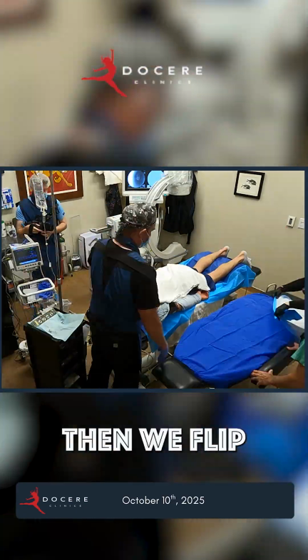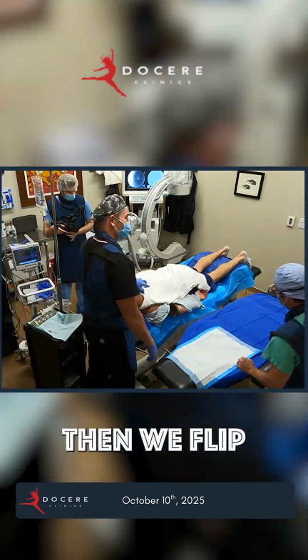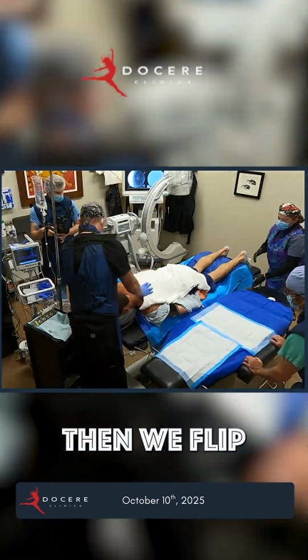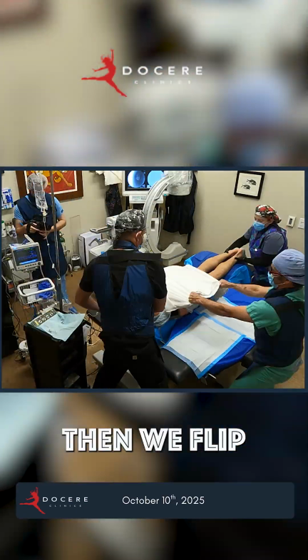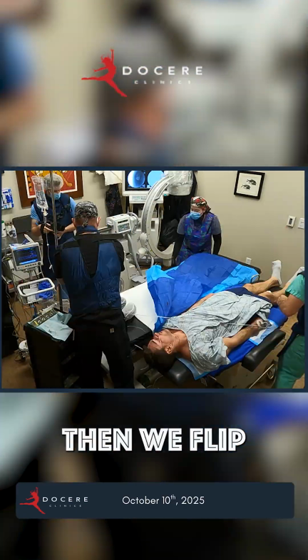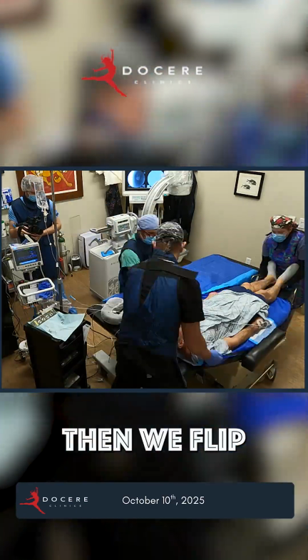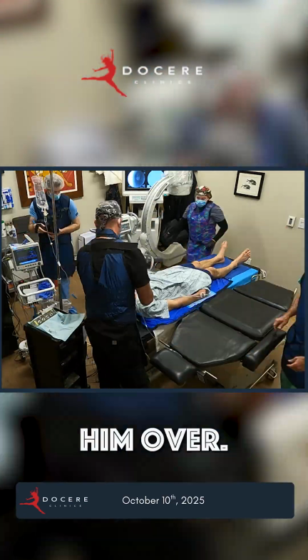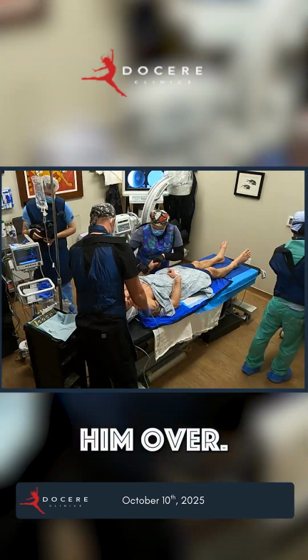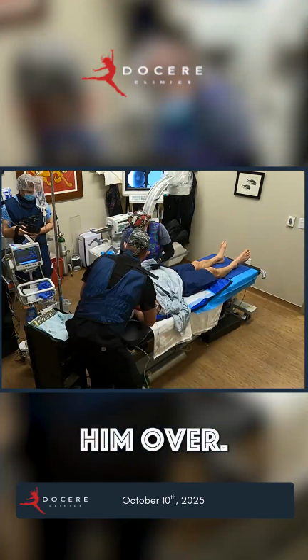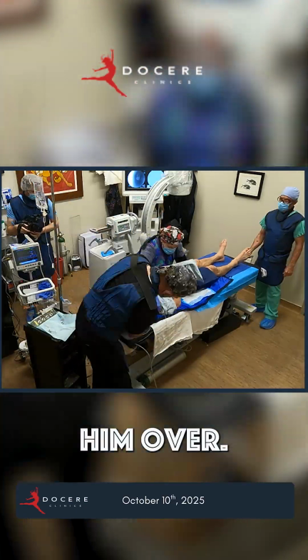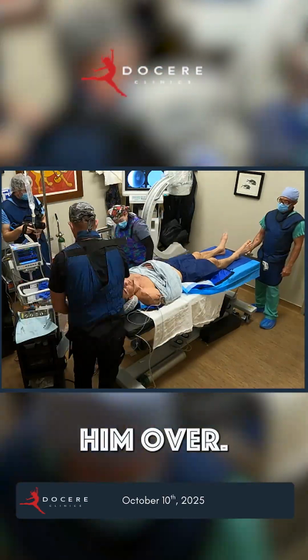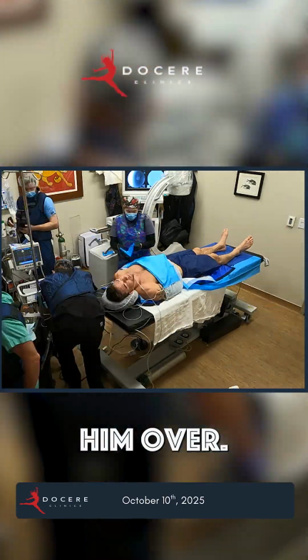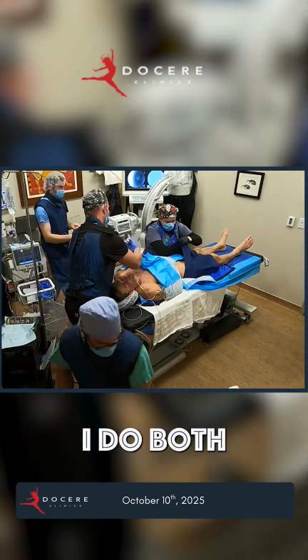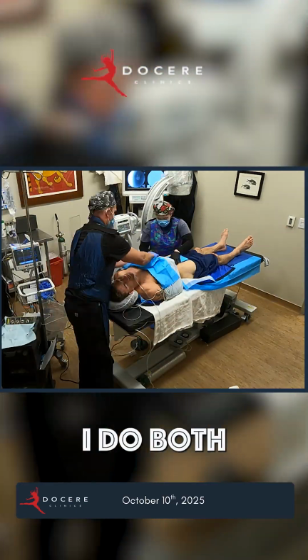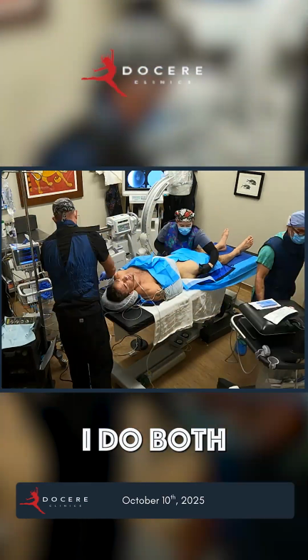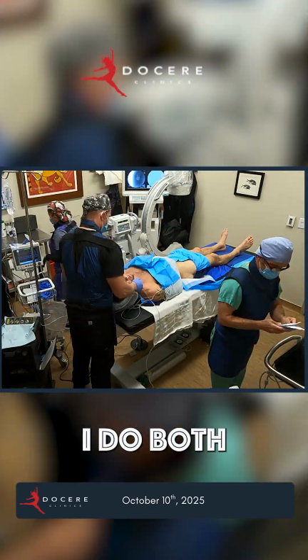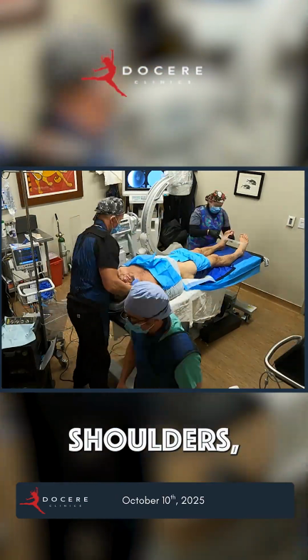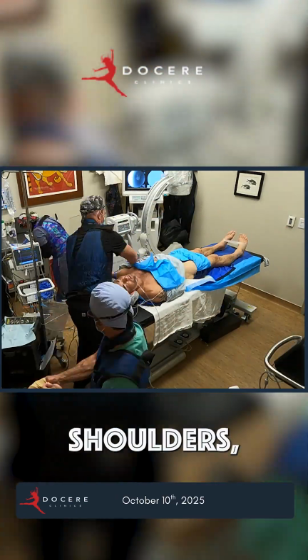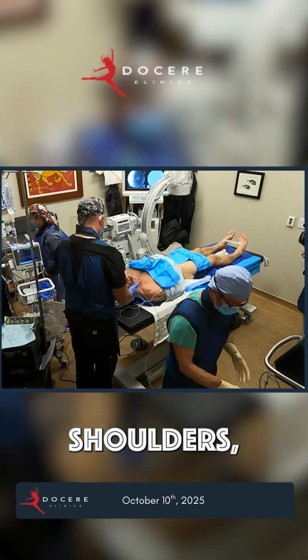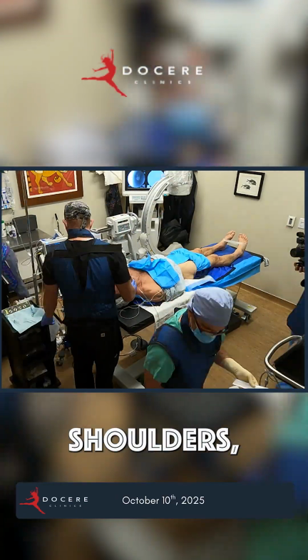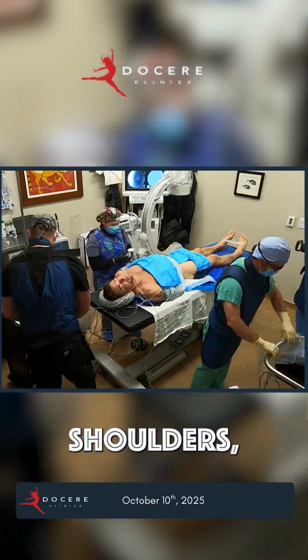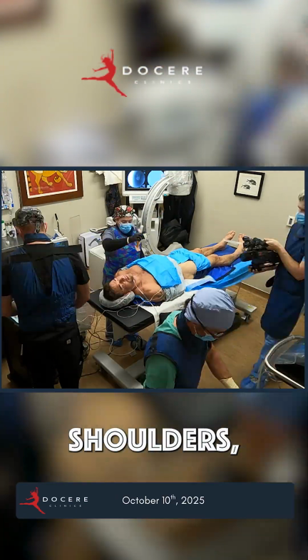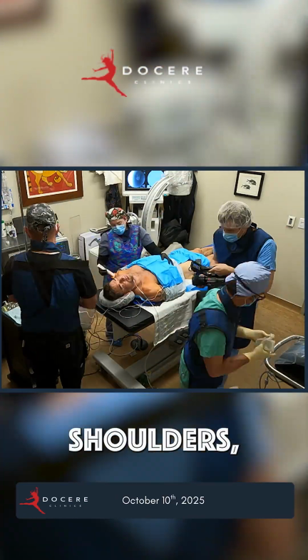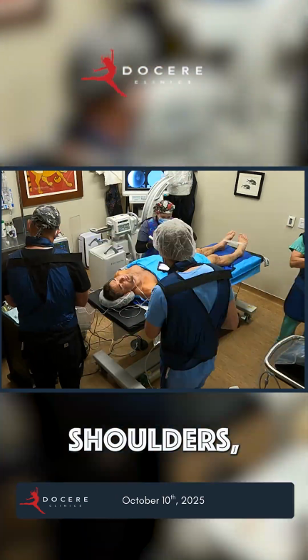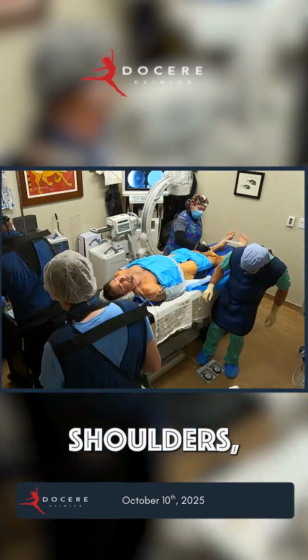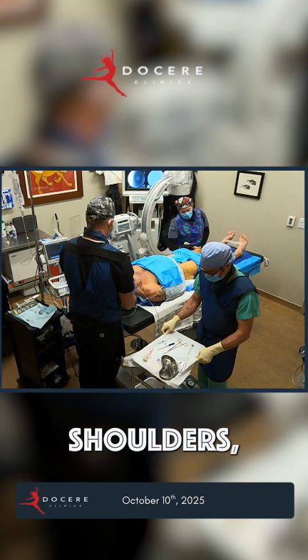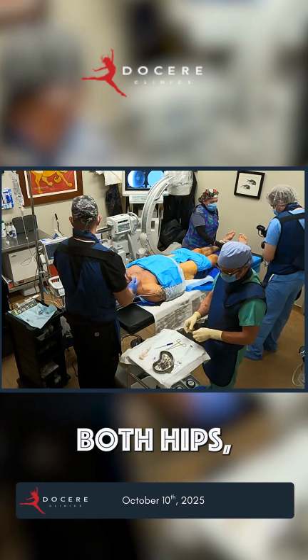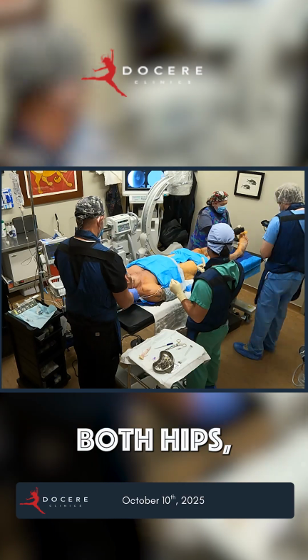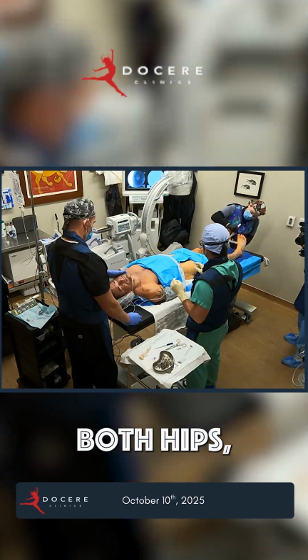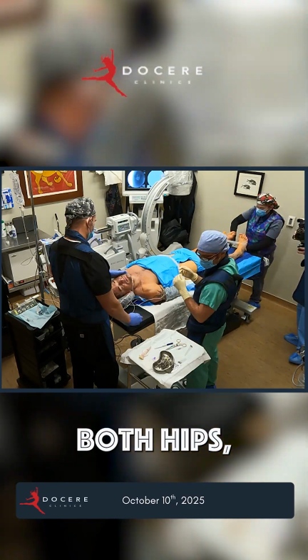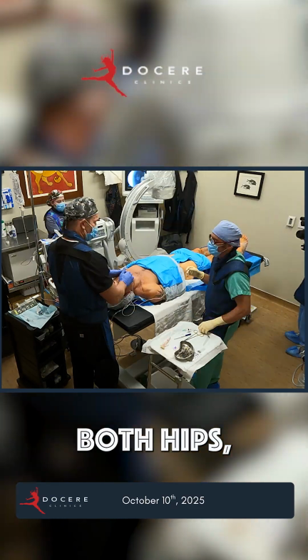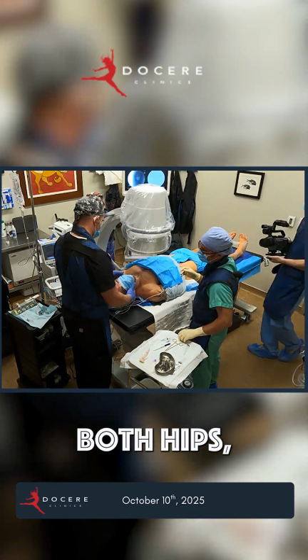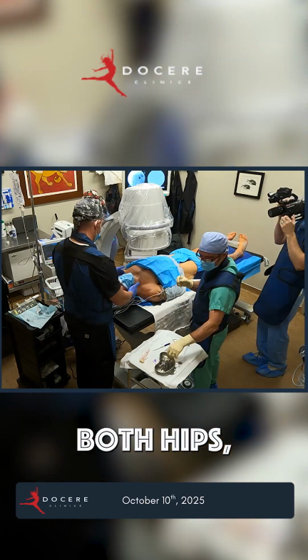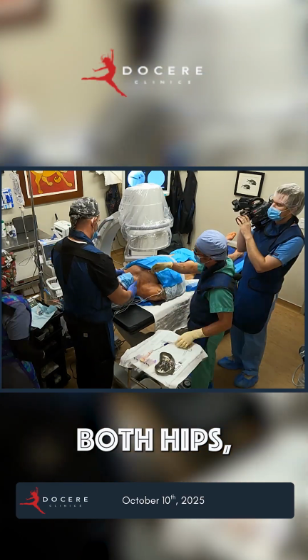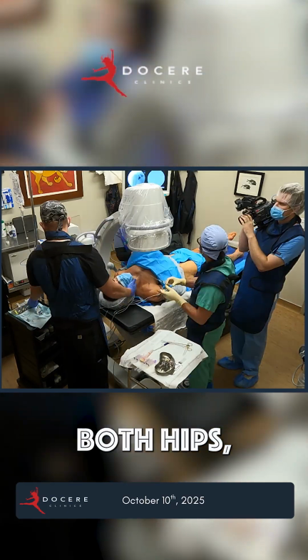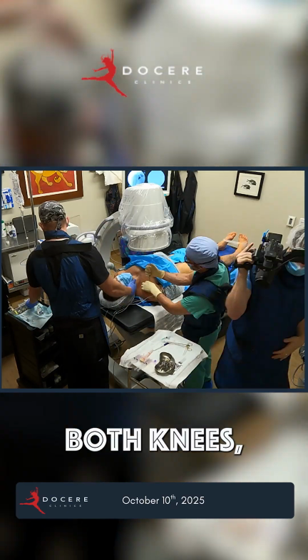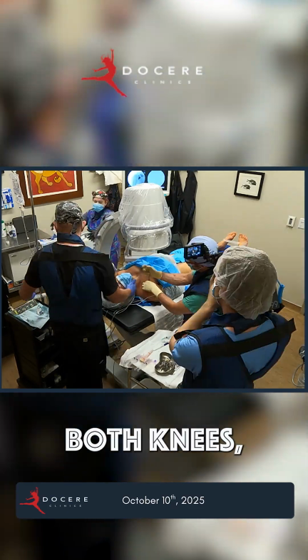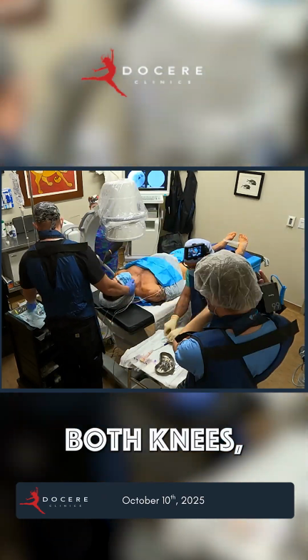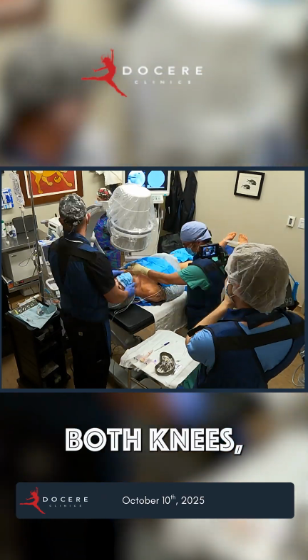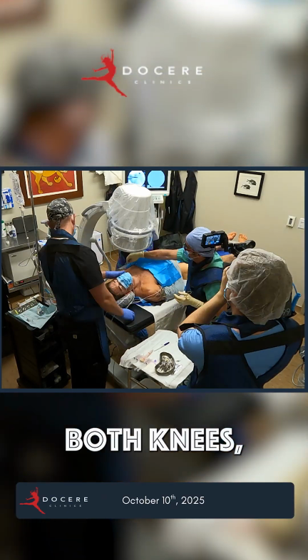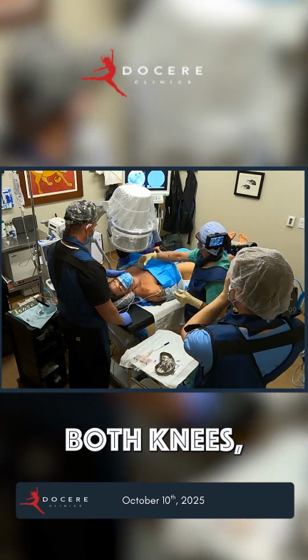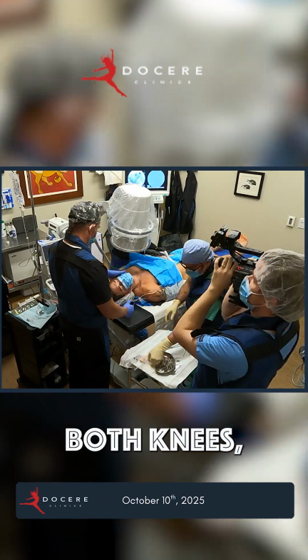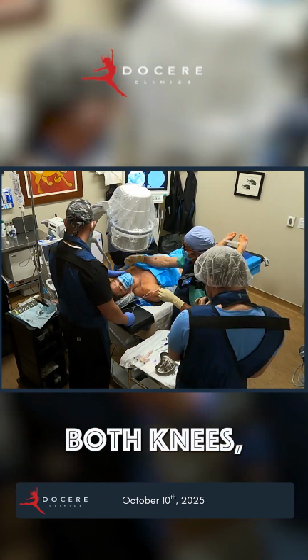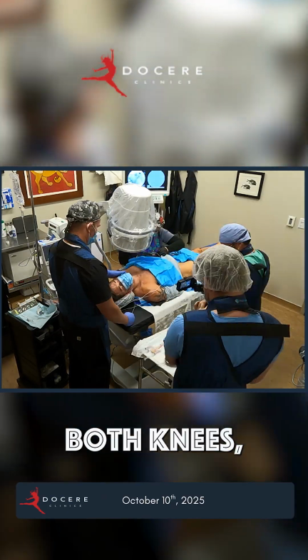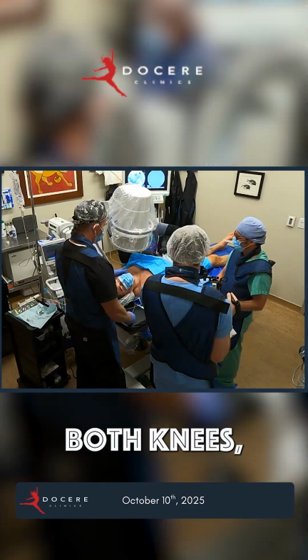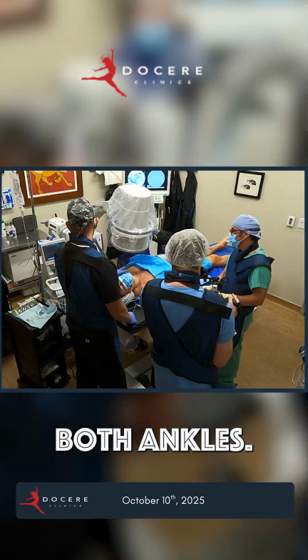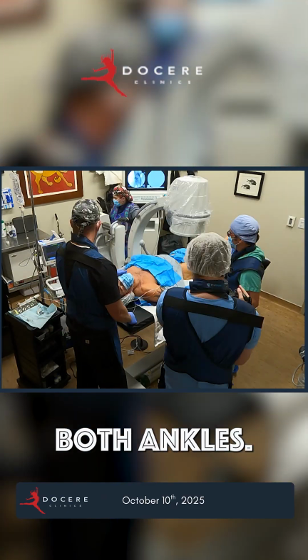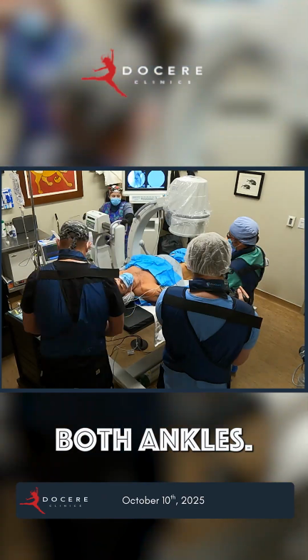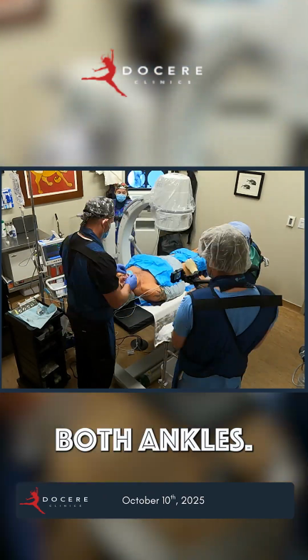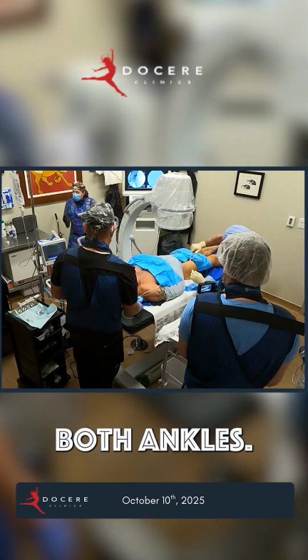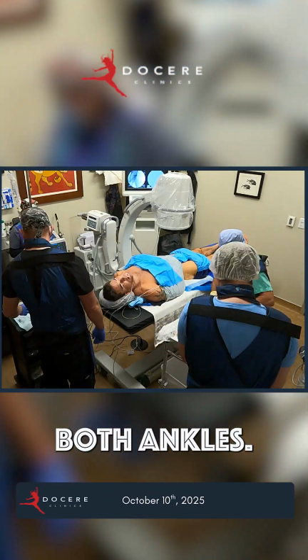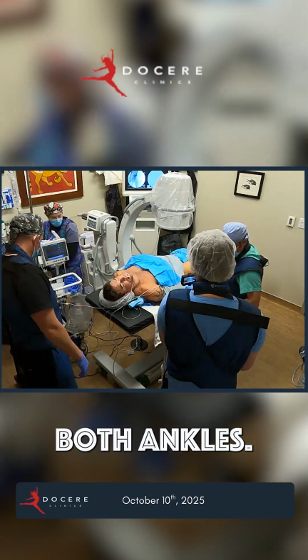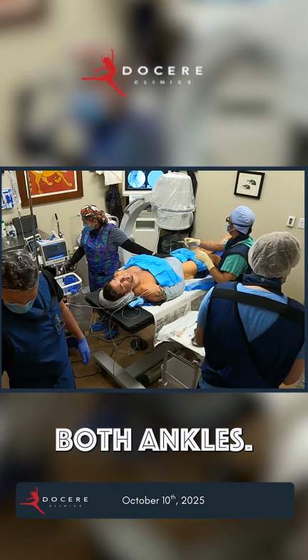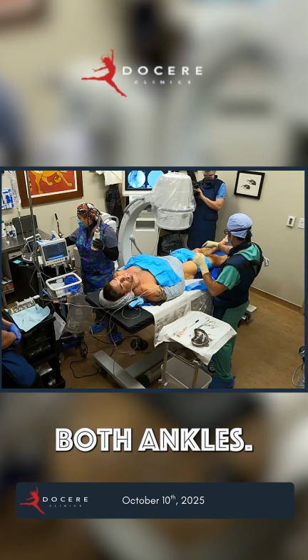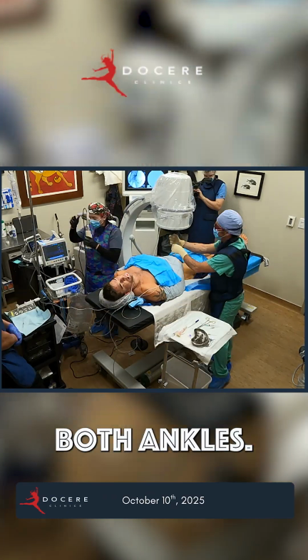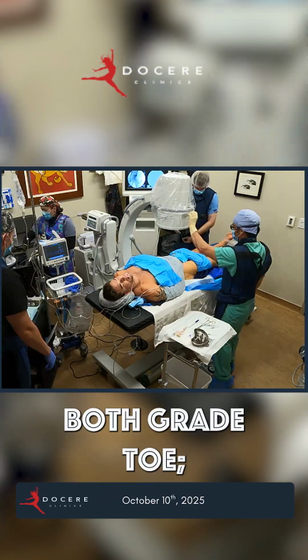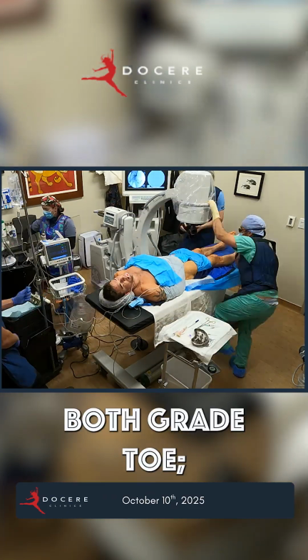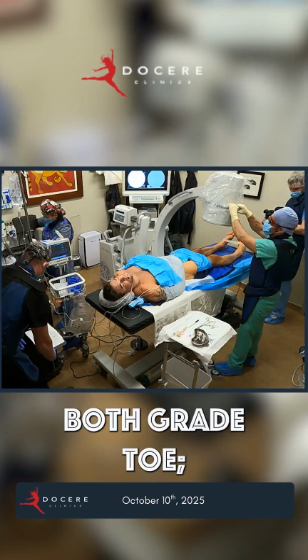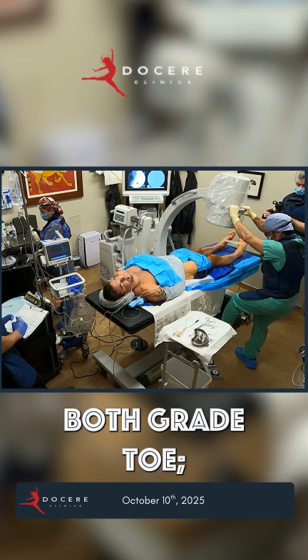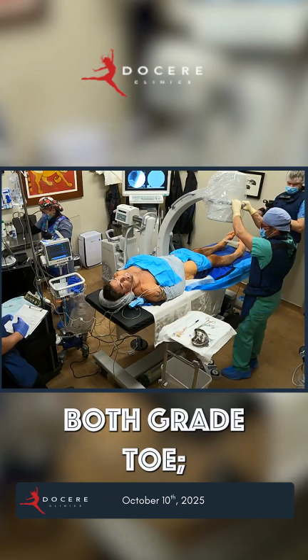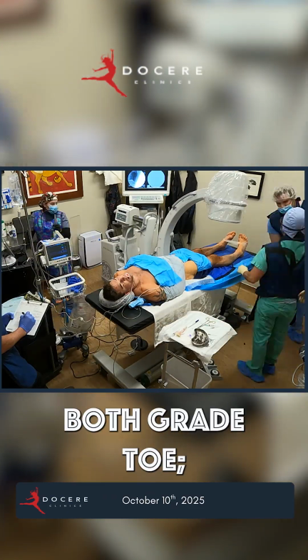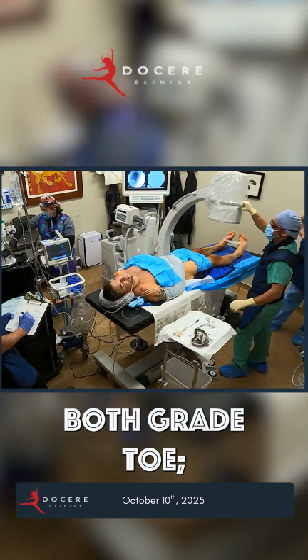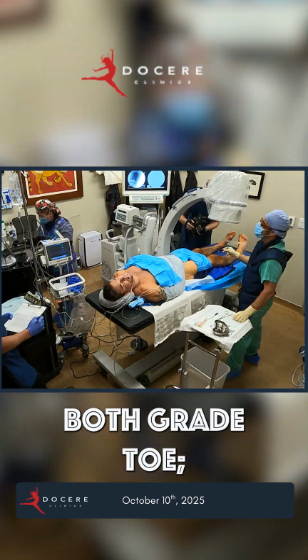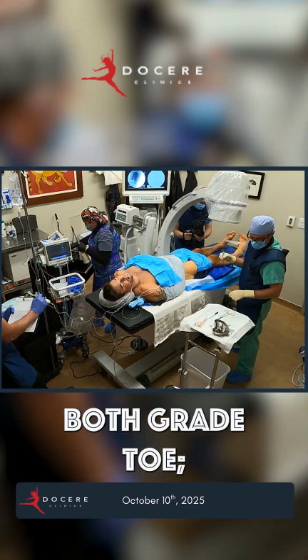Then we flip him over. I do both shoulders, both hips, both knees, both ankles, both great toes.